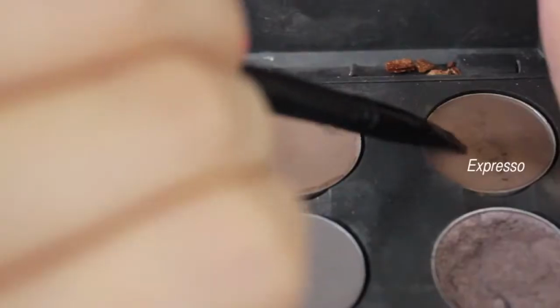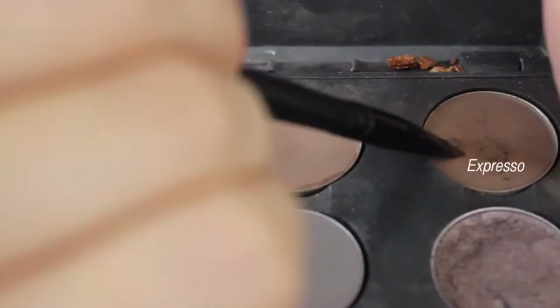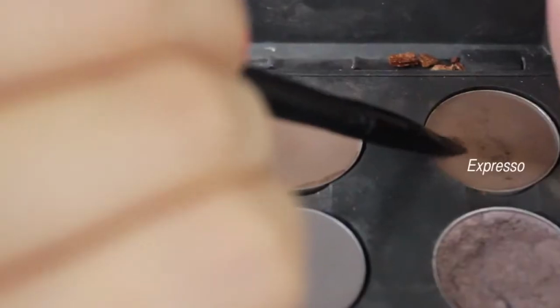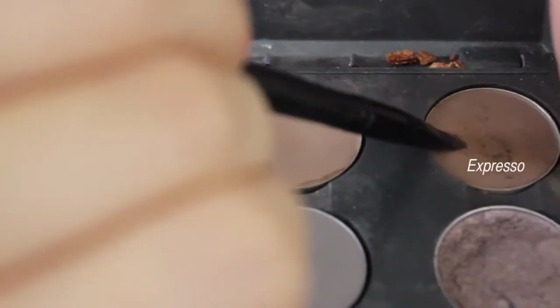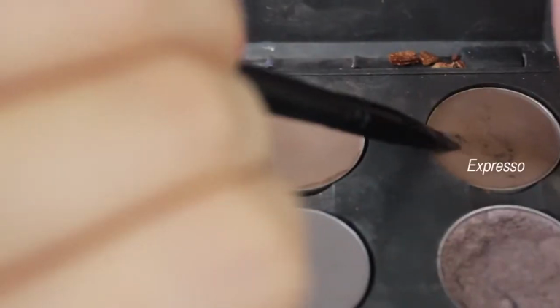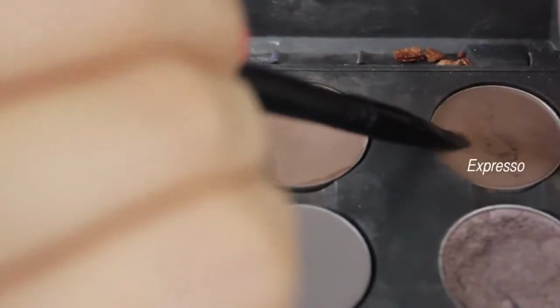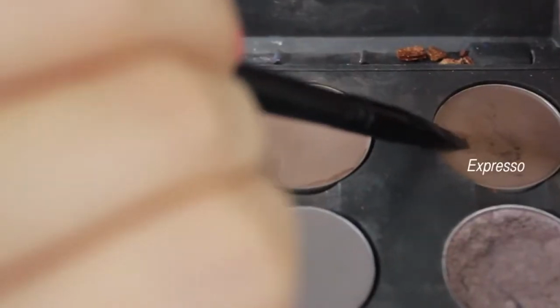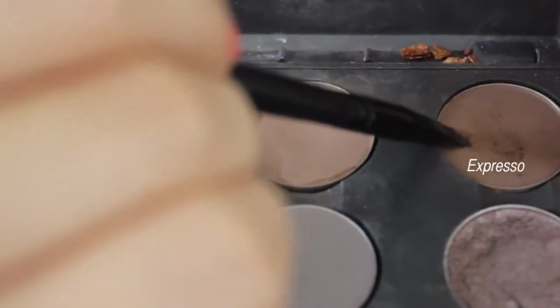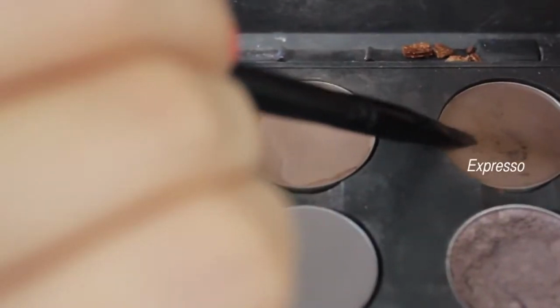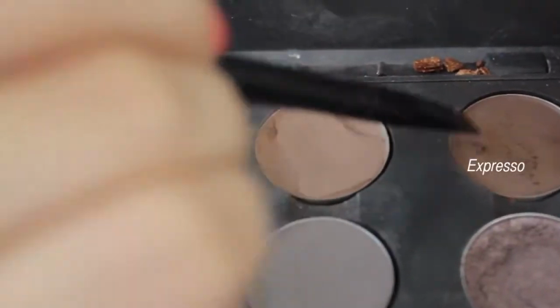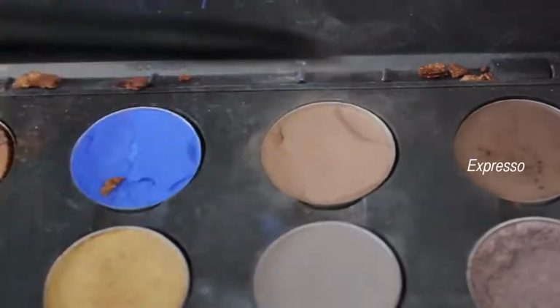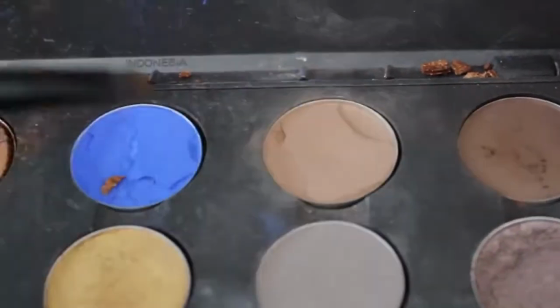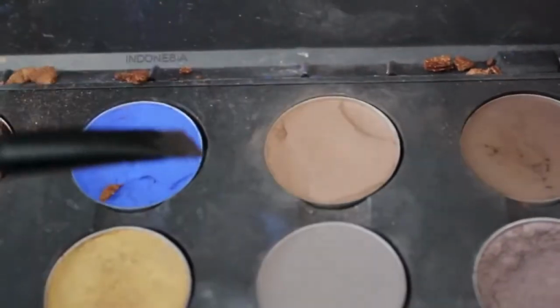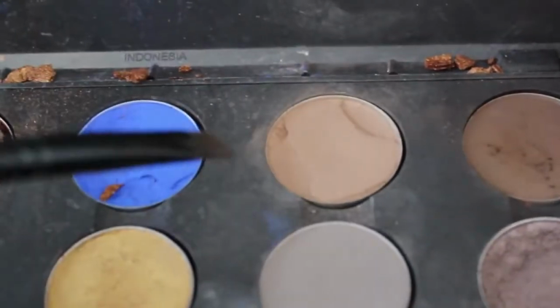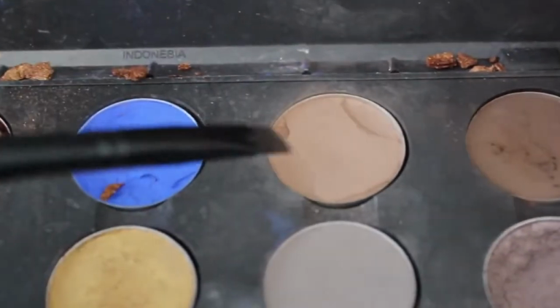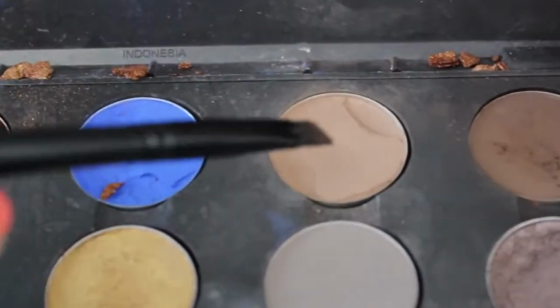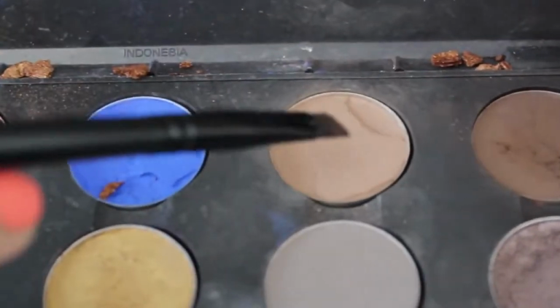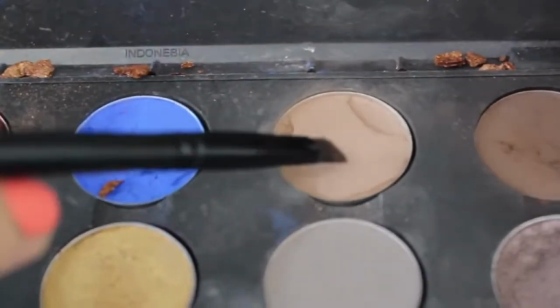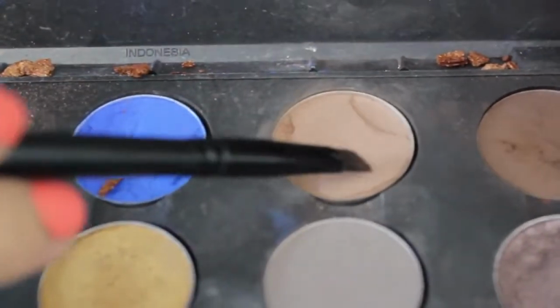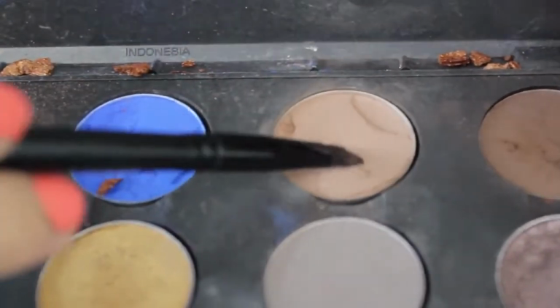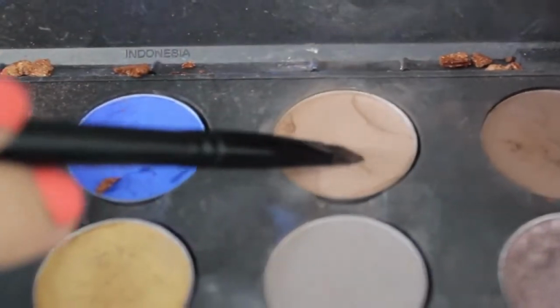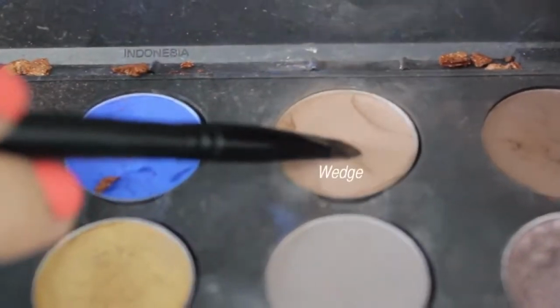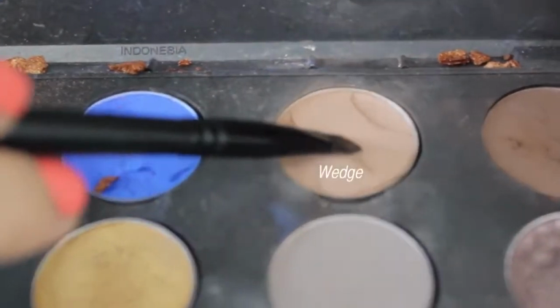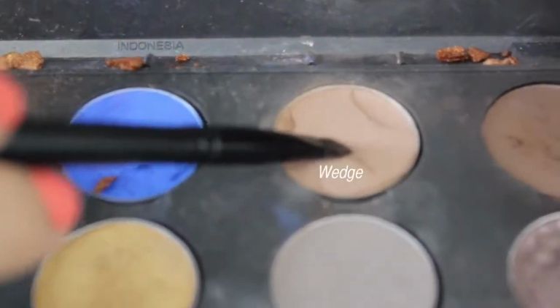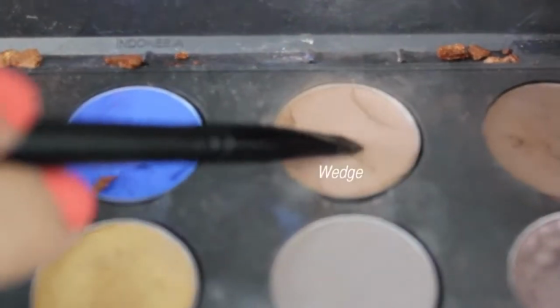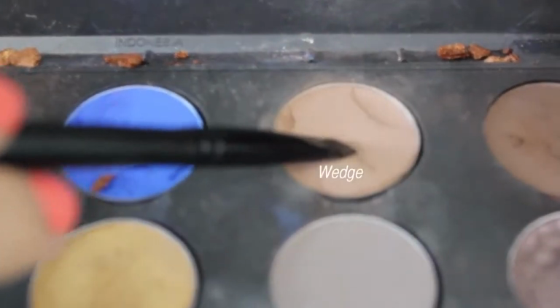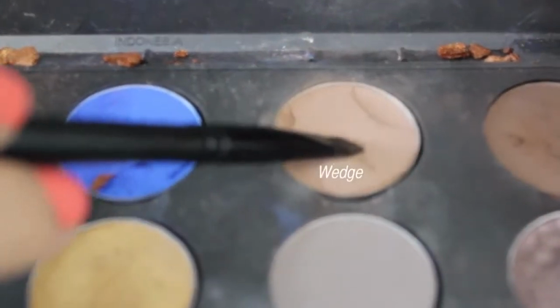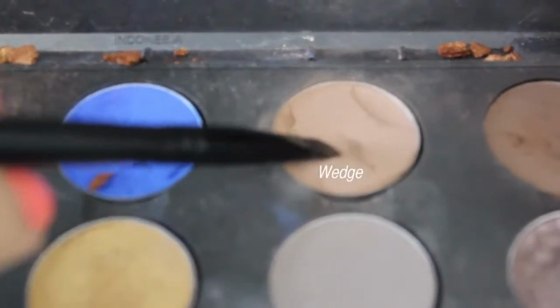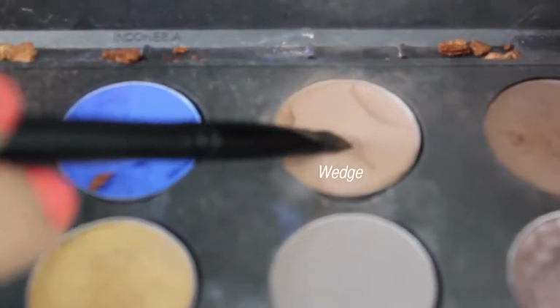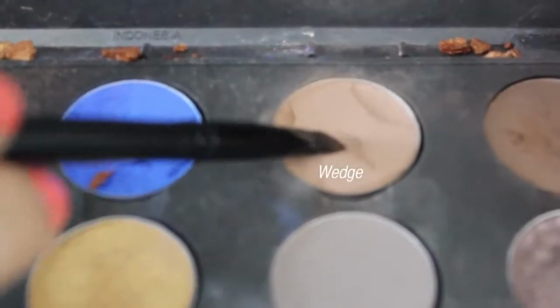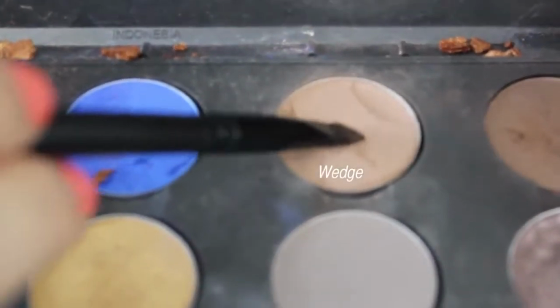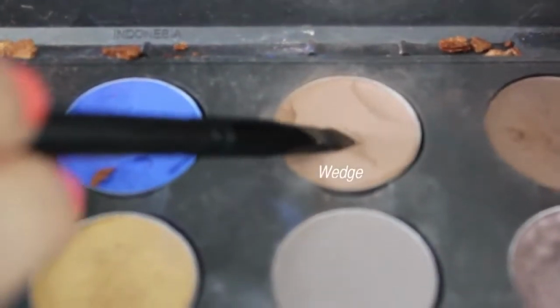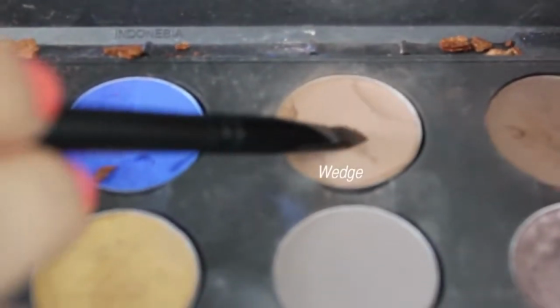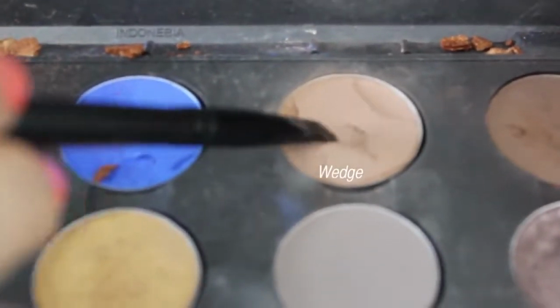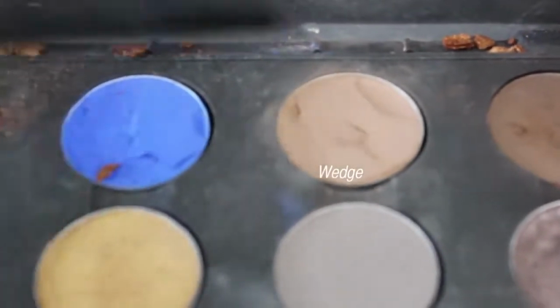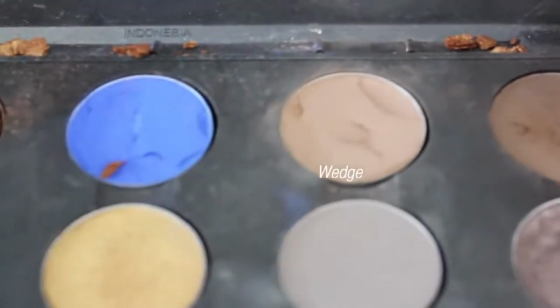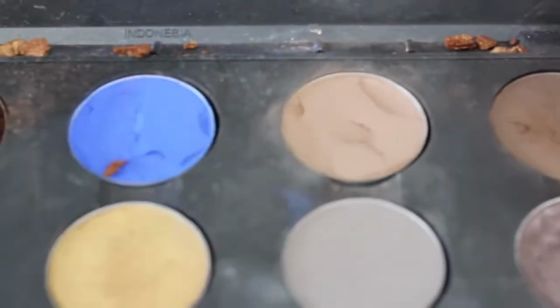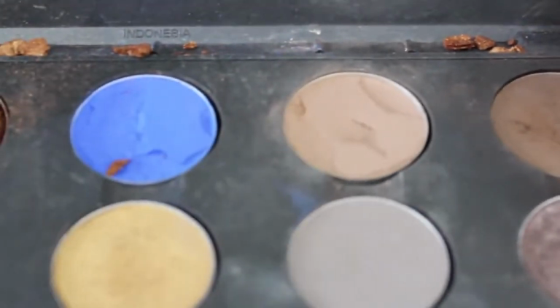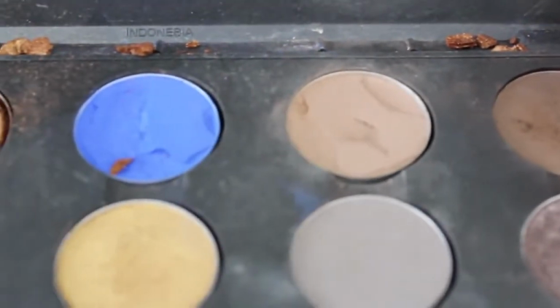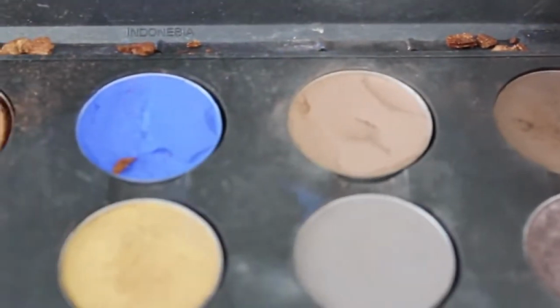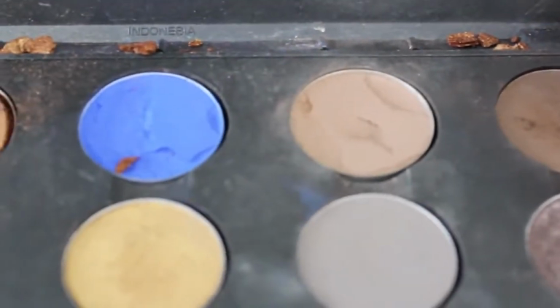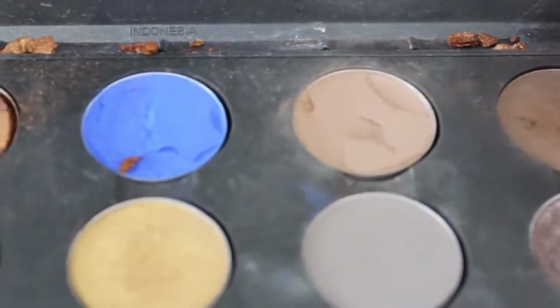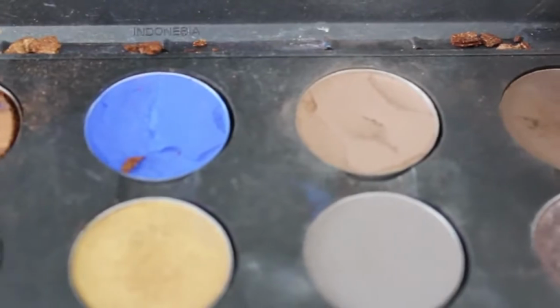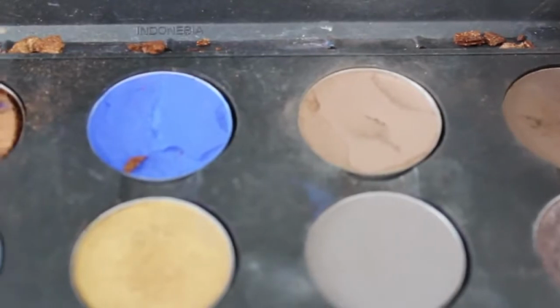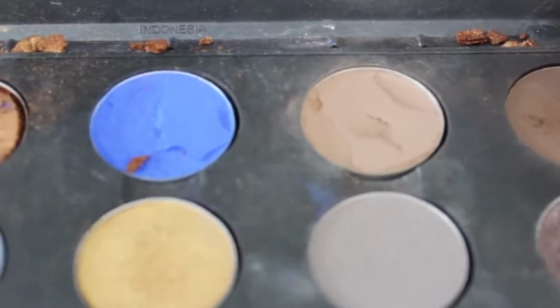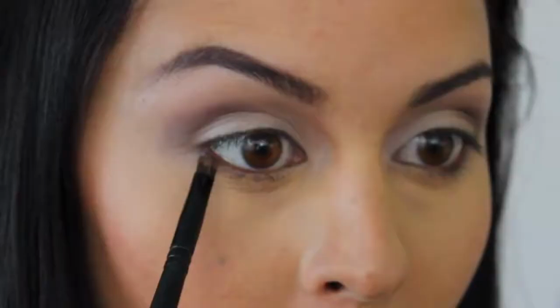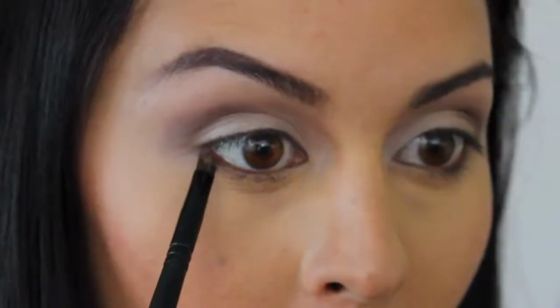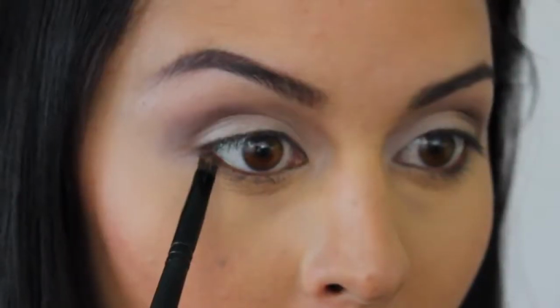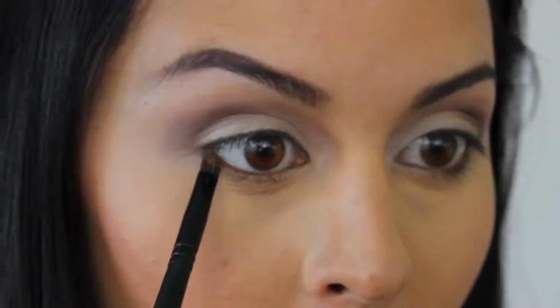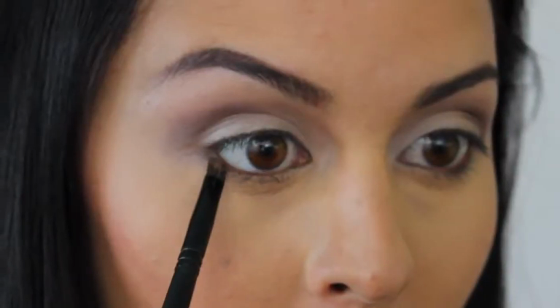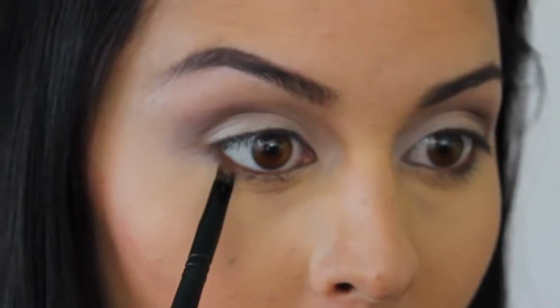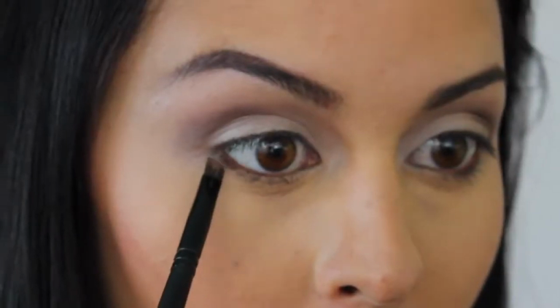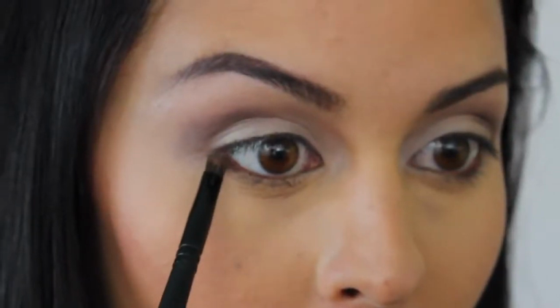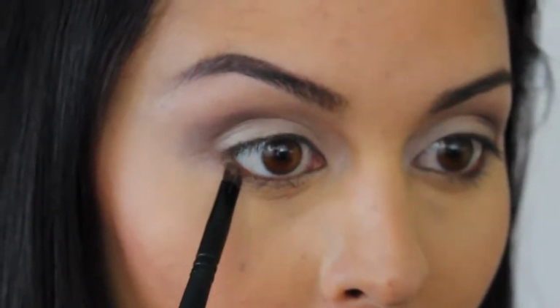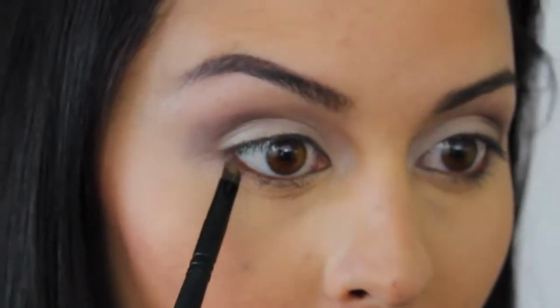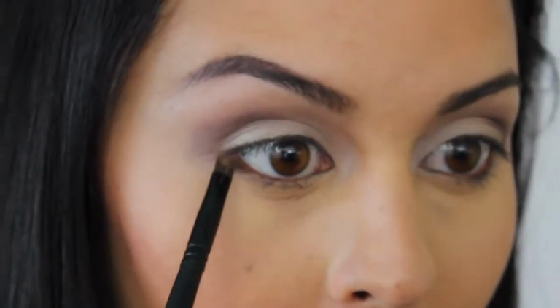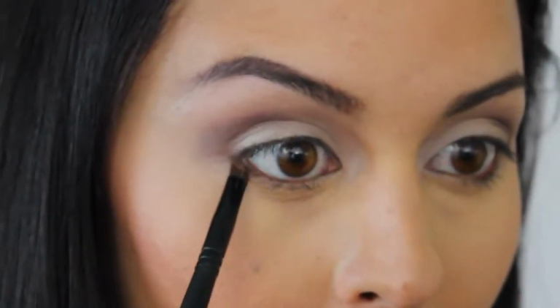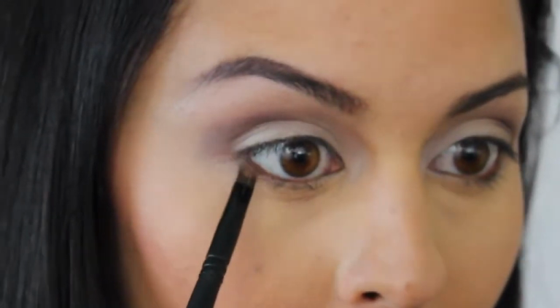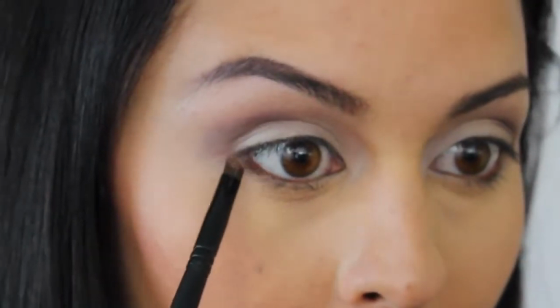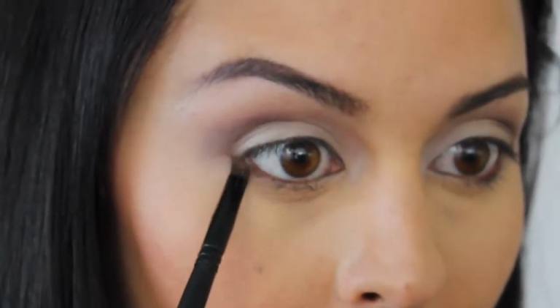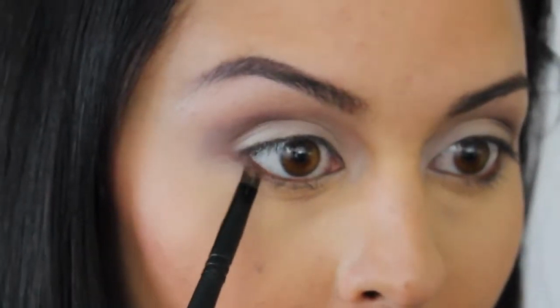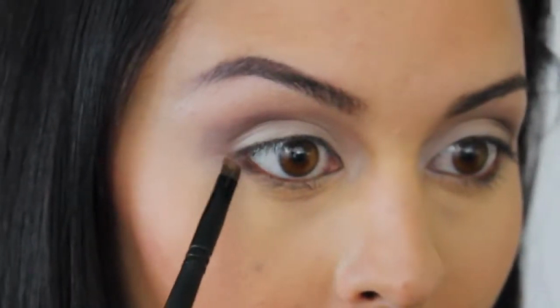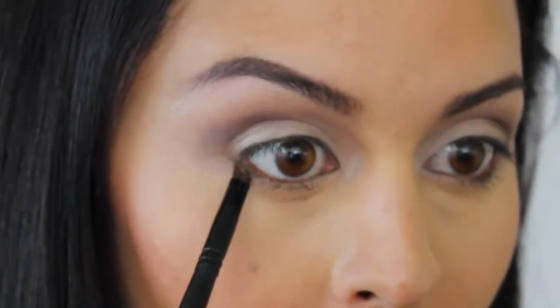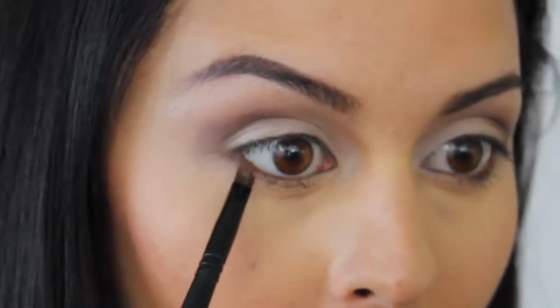Next, I'm taking Espresso and Wedge from MAC and applying it to the lower lash line. This is going to give us some added depth to our eyes.